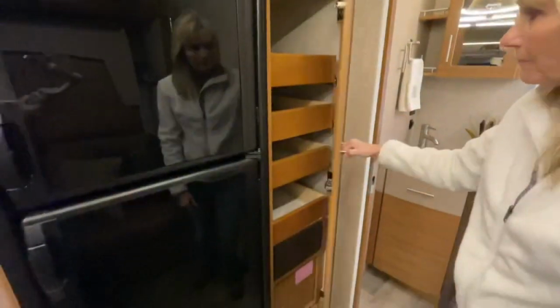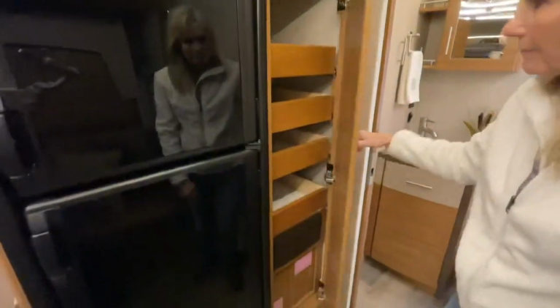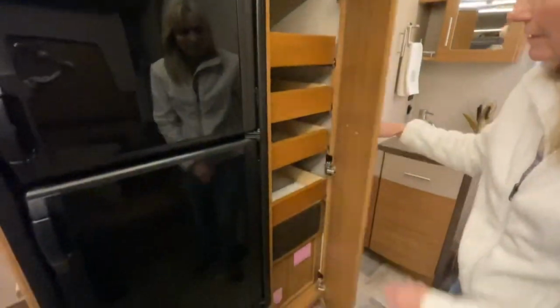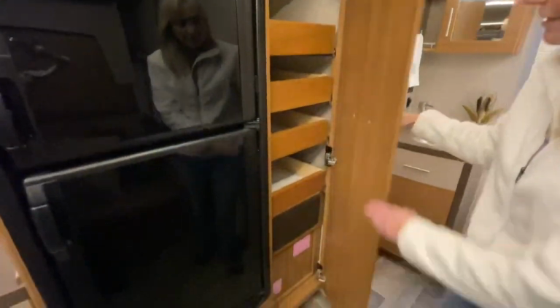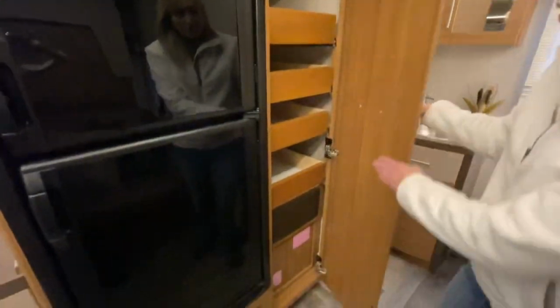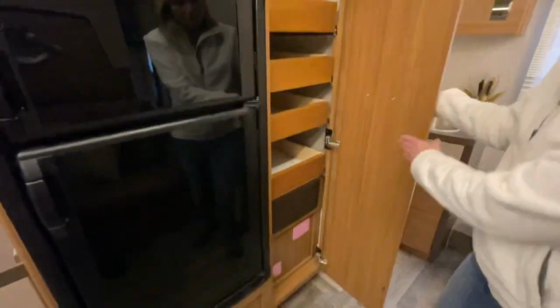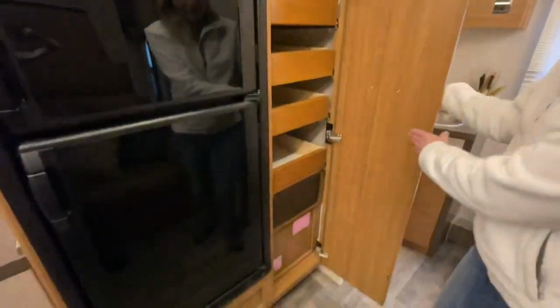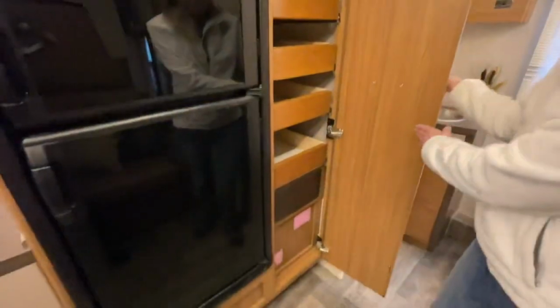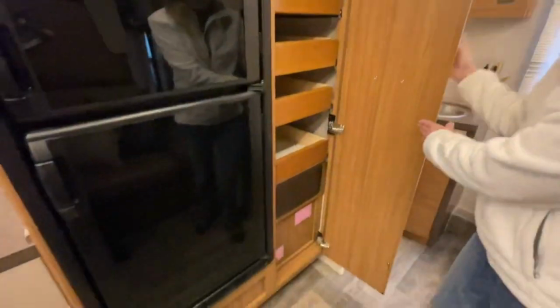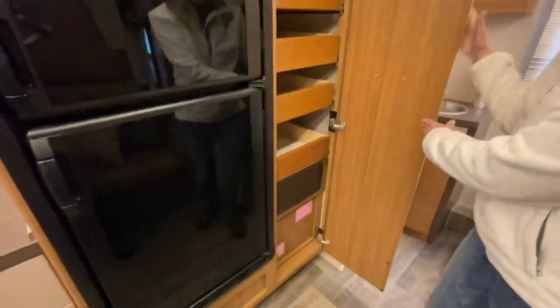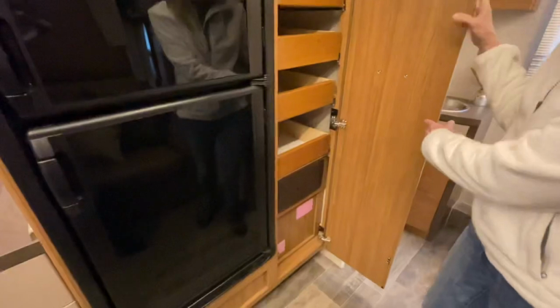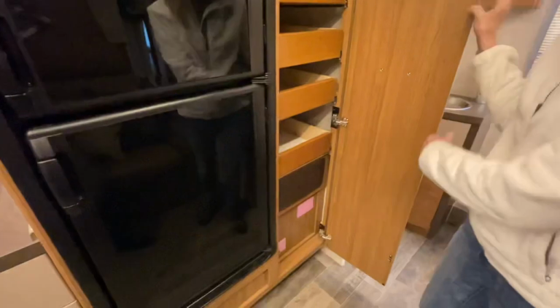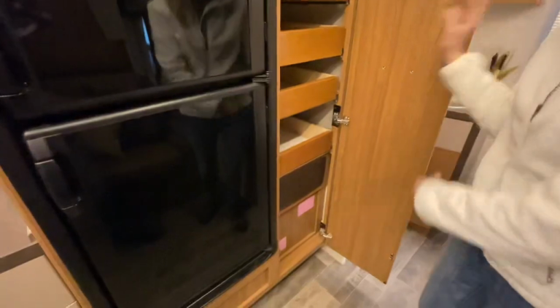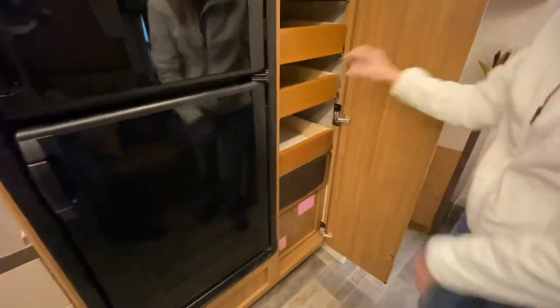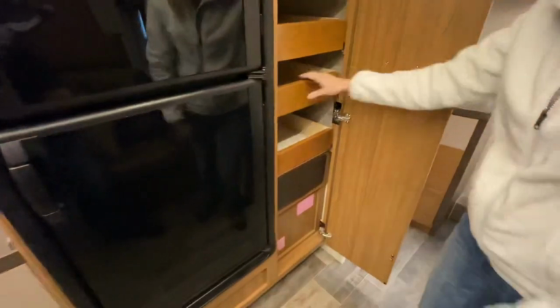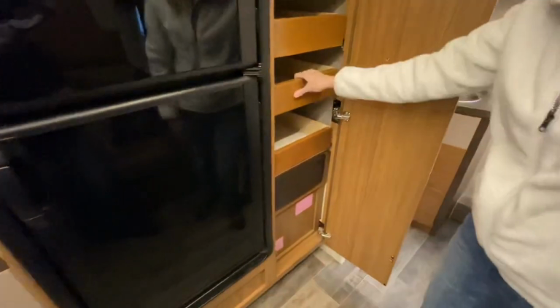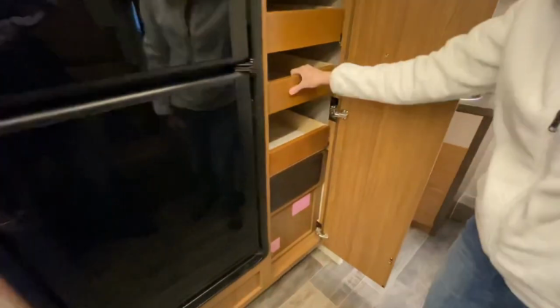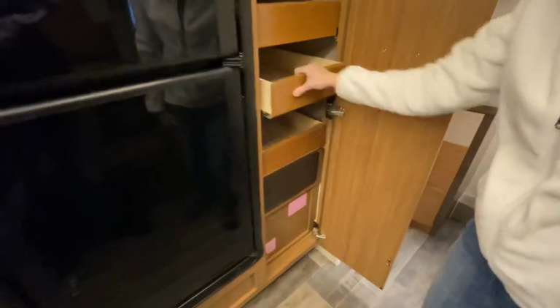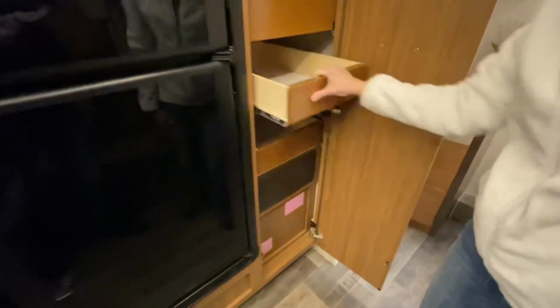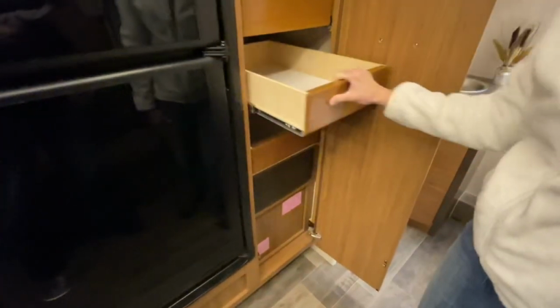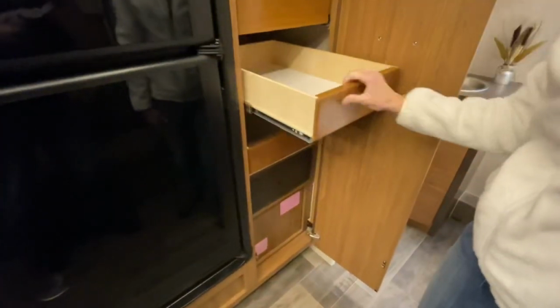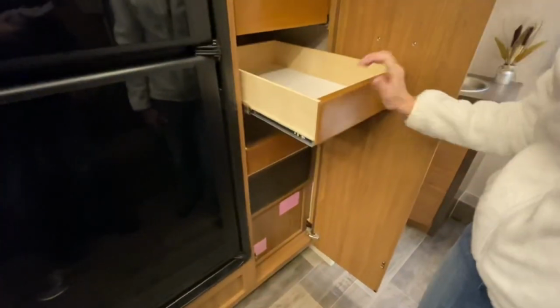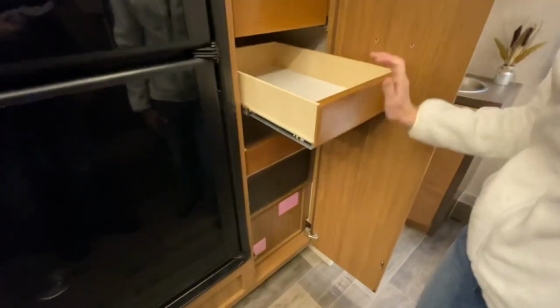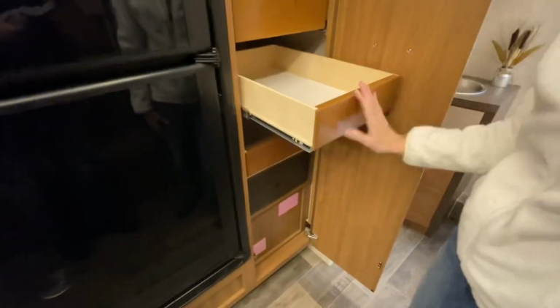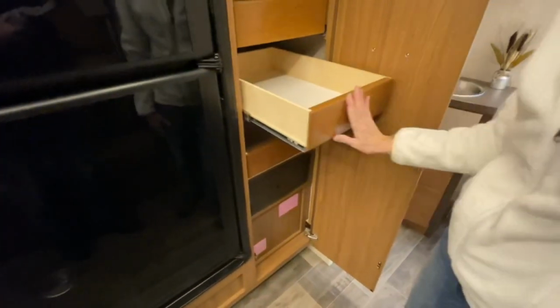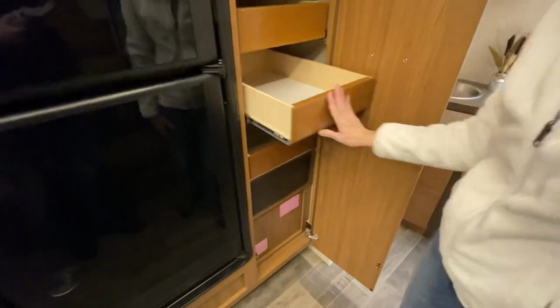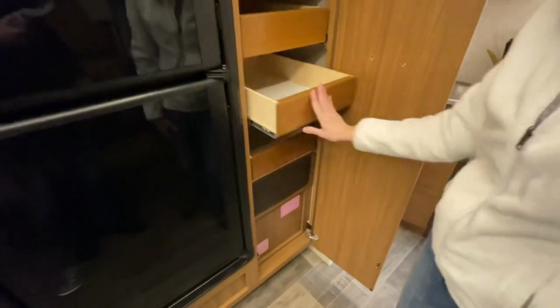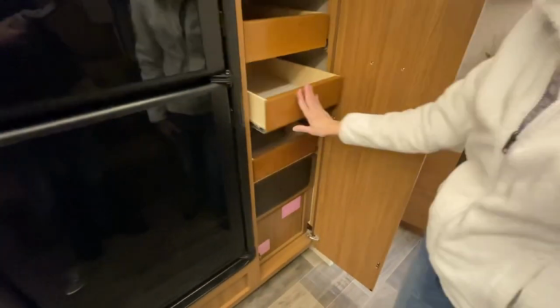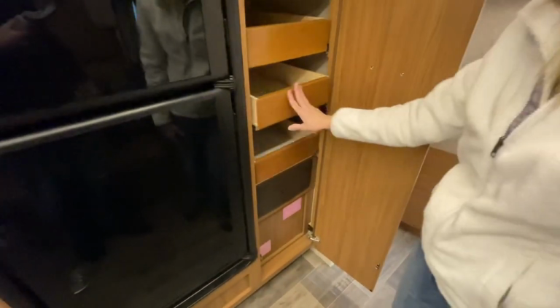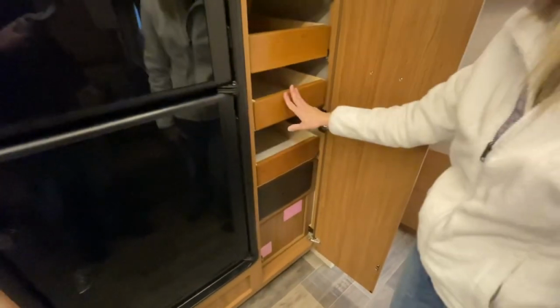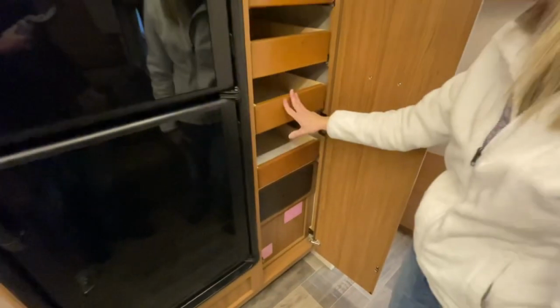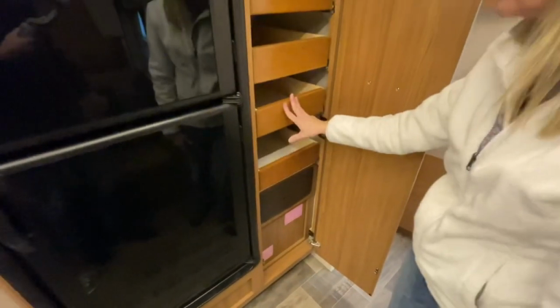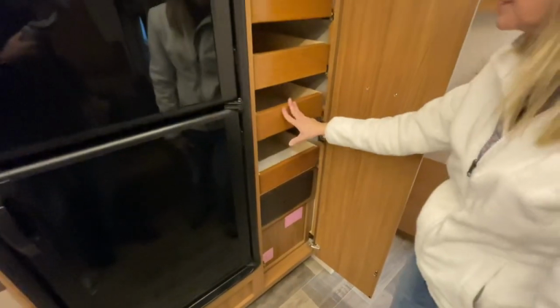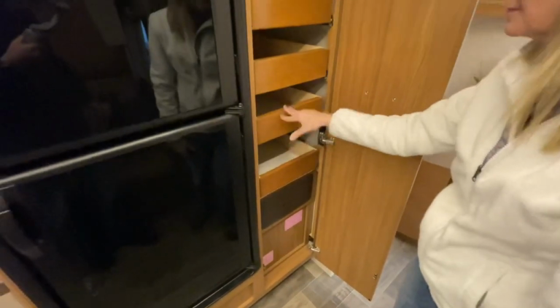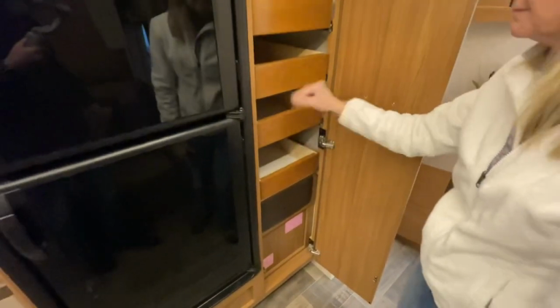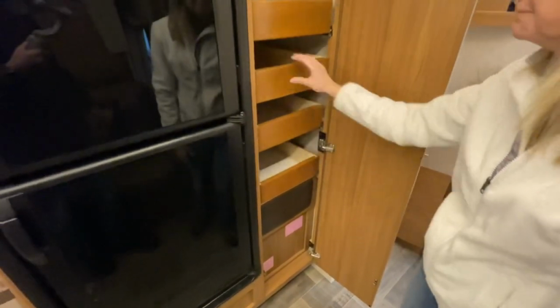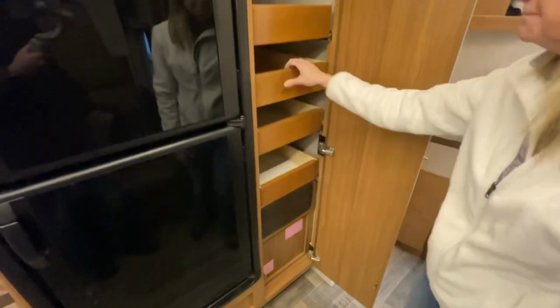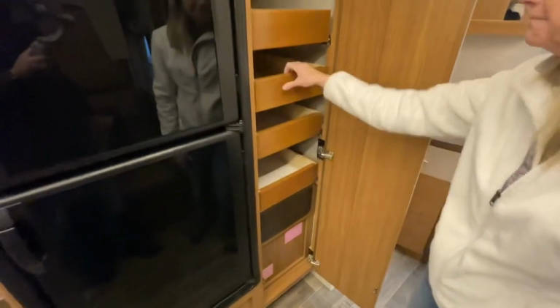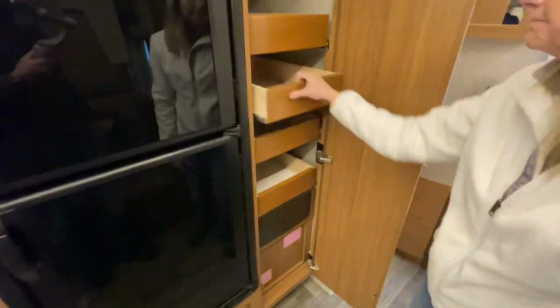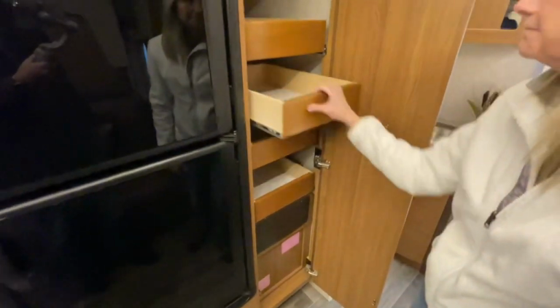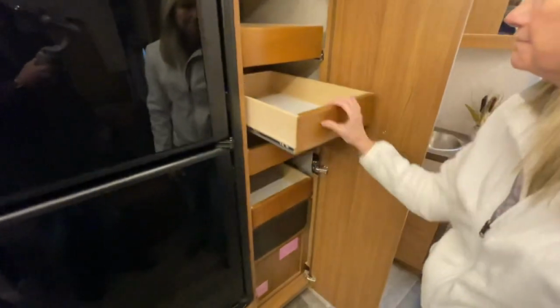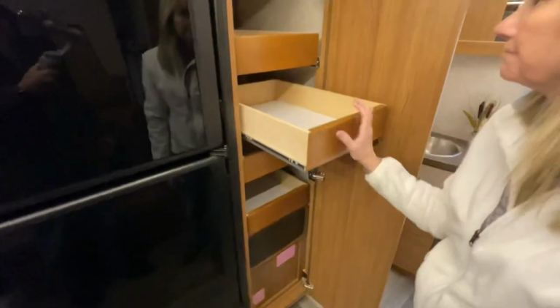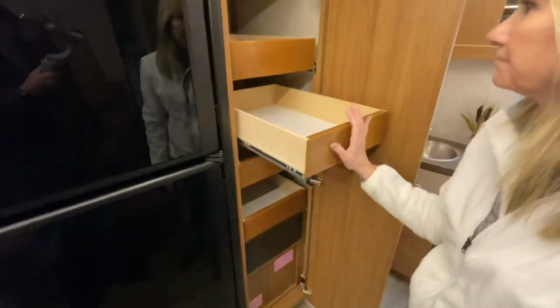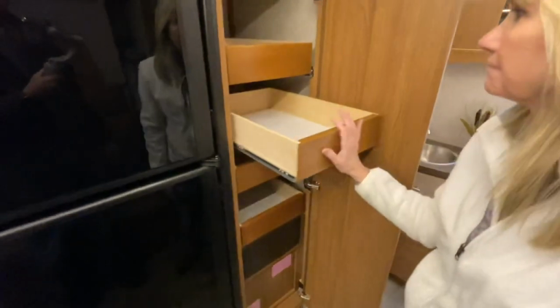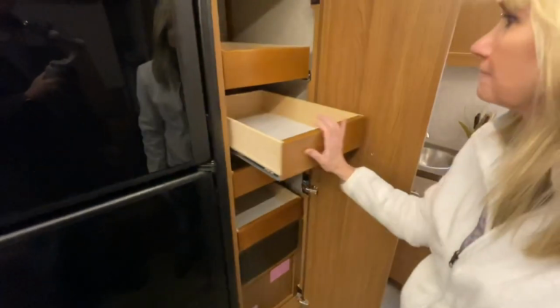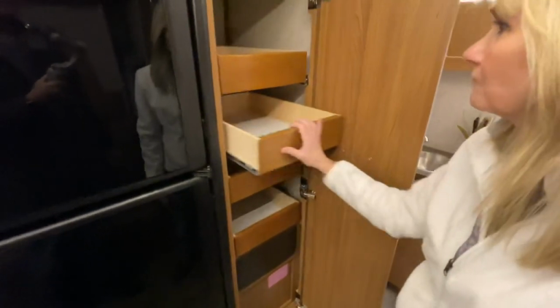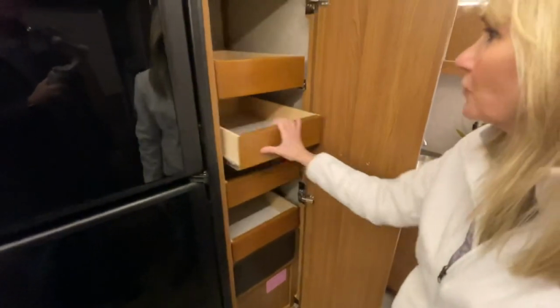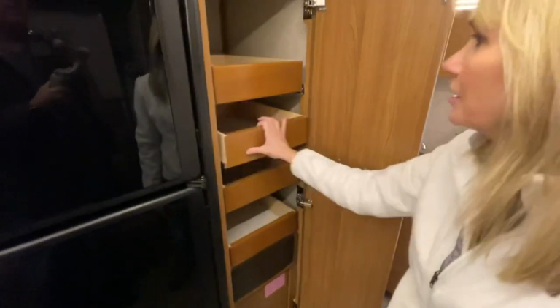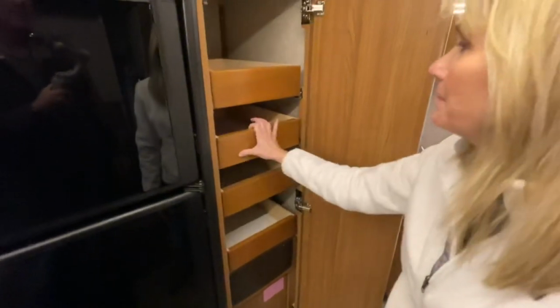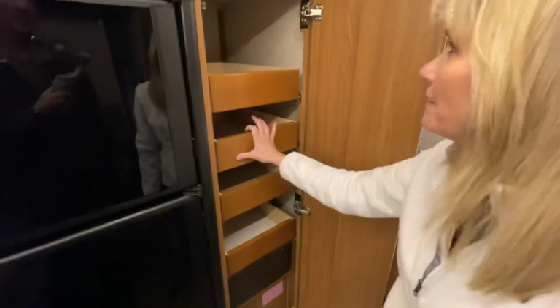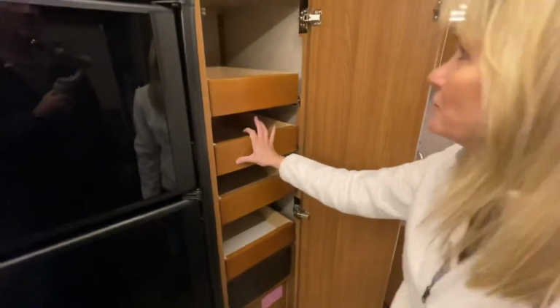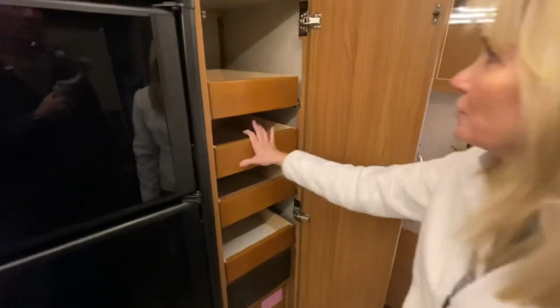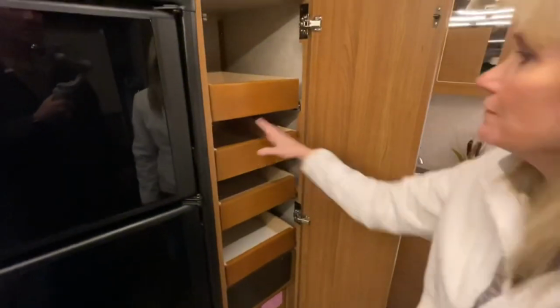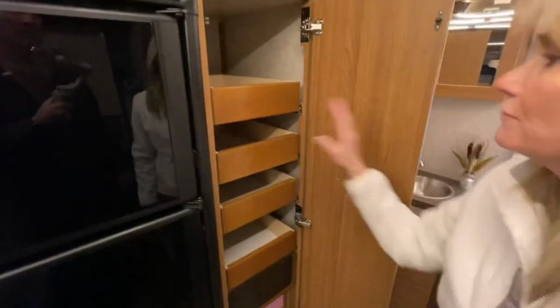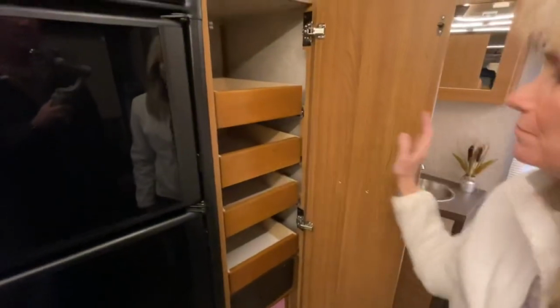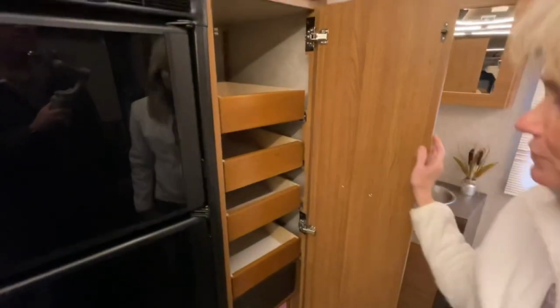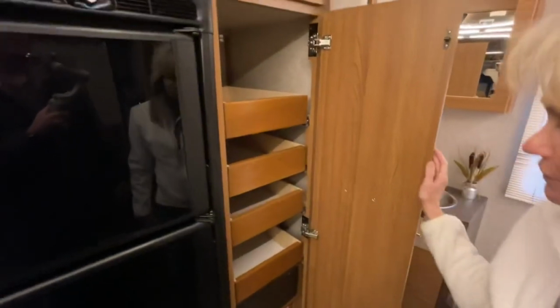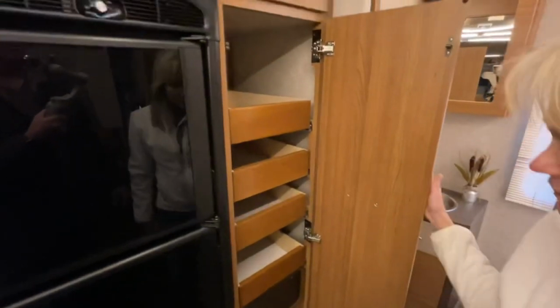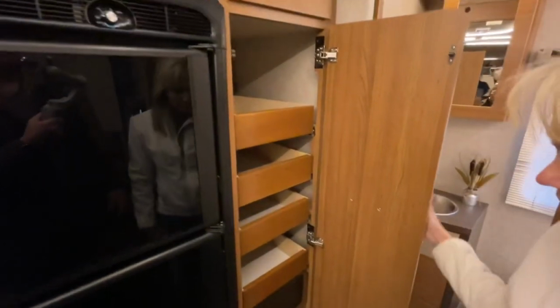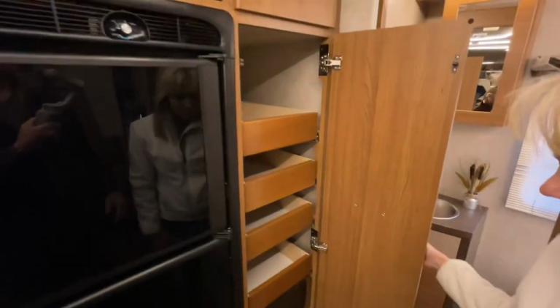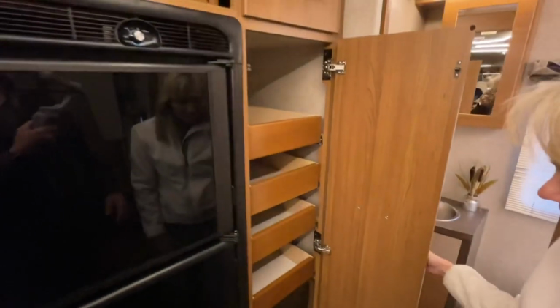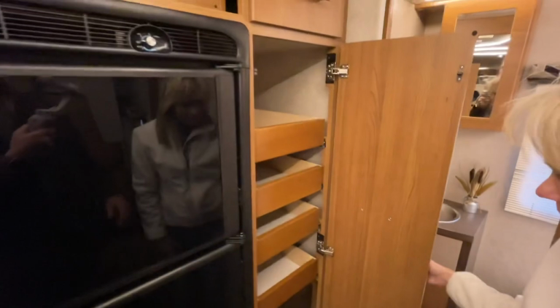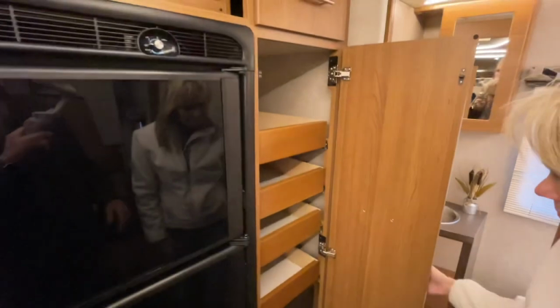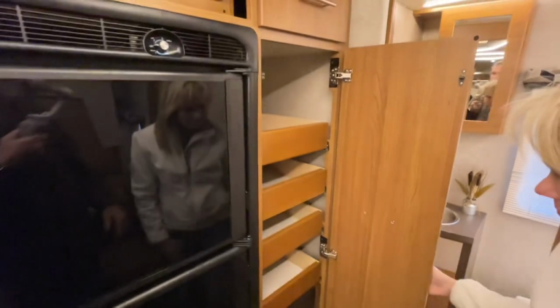Here you have a nice pantry with slide-out trays — those are nice. They keep everything from moving, with a soft close.